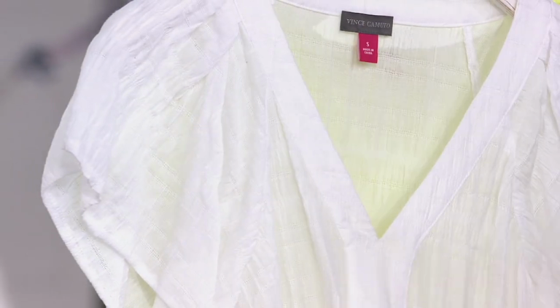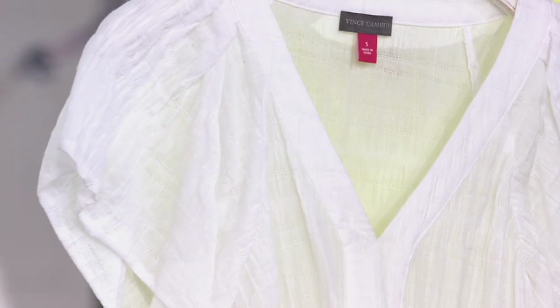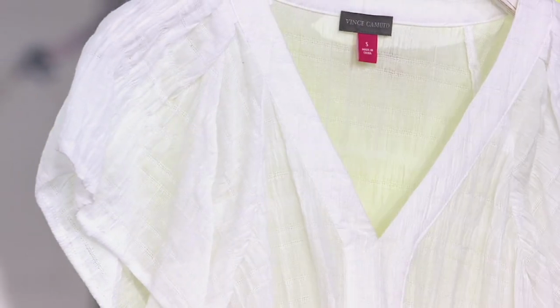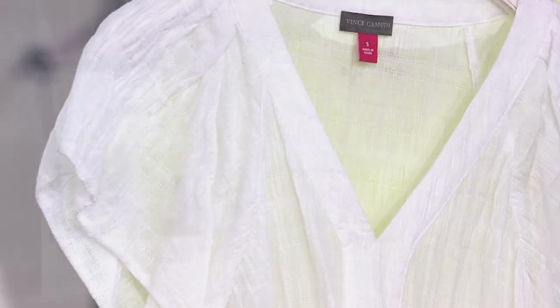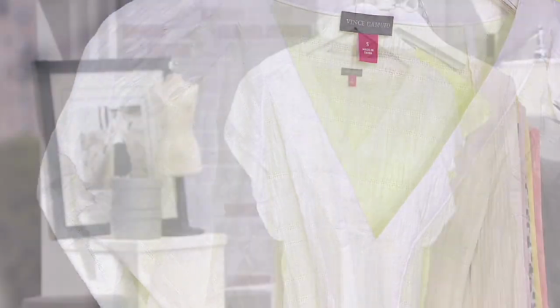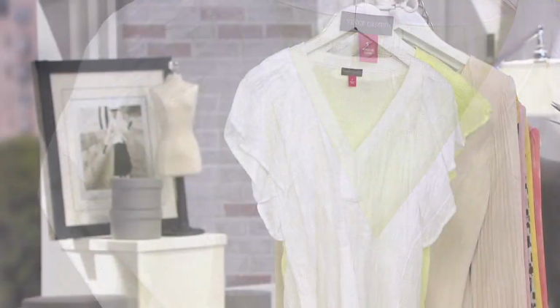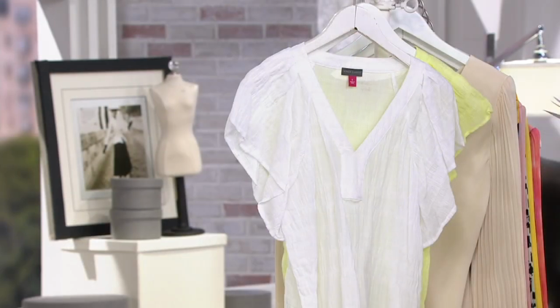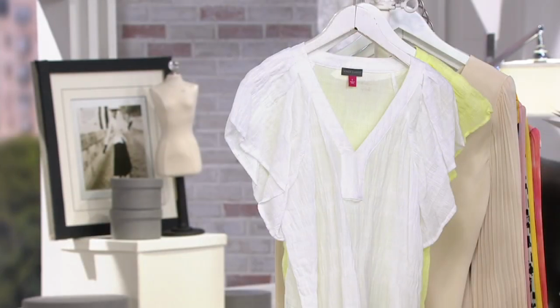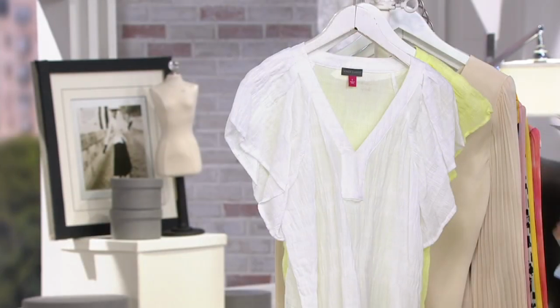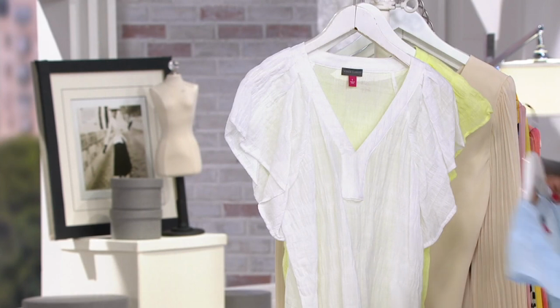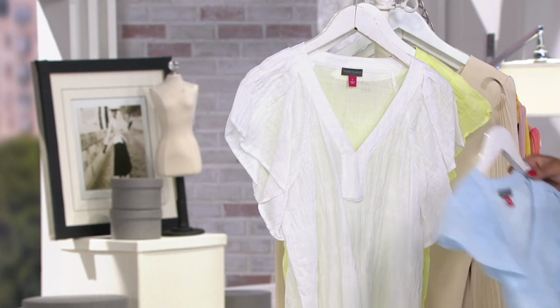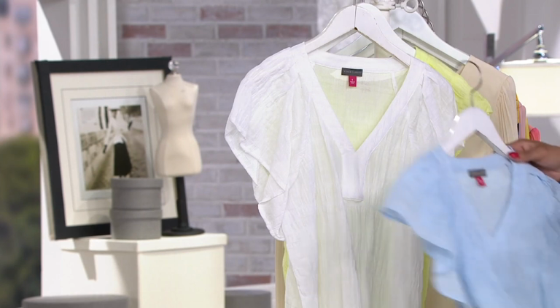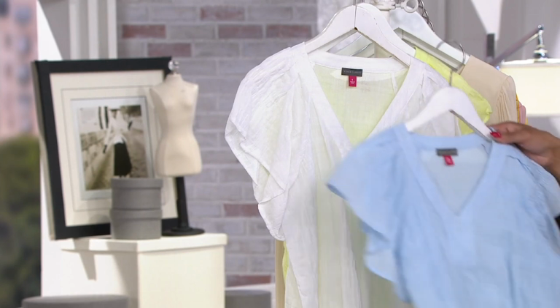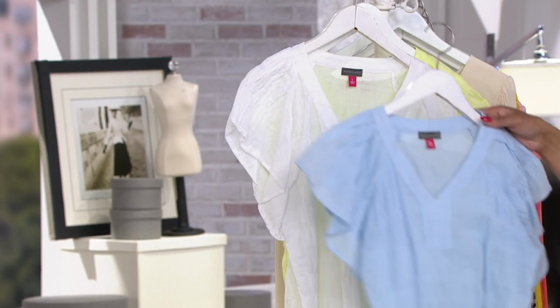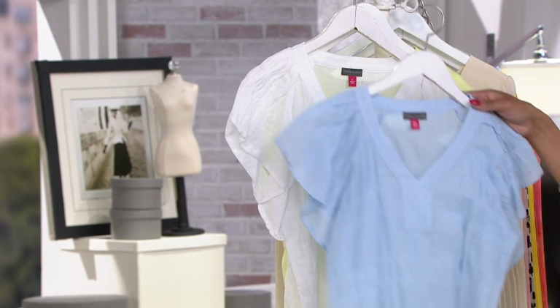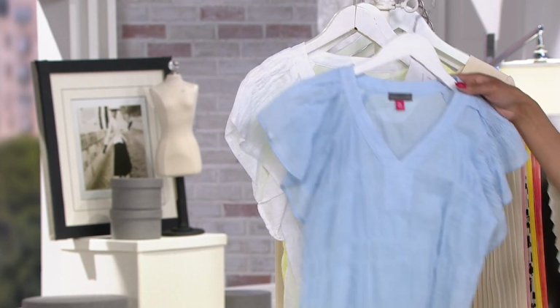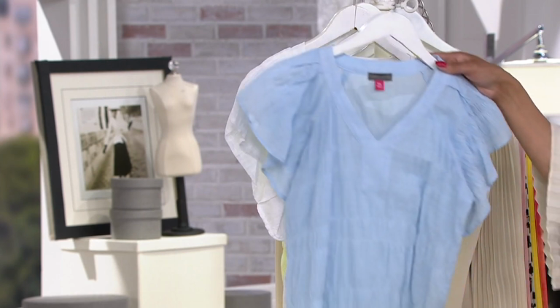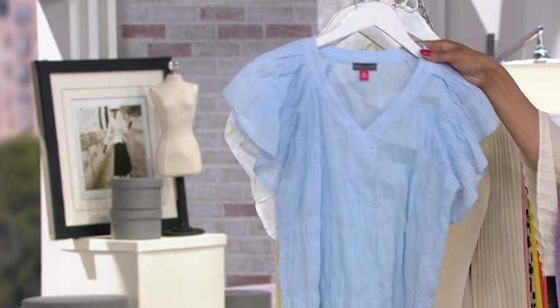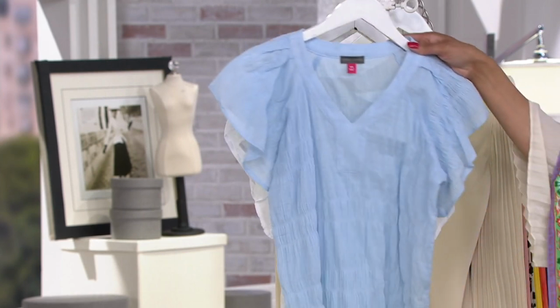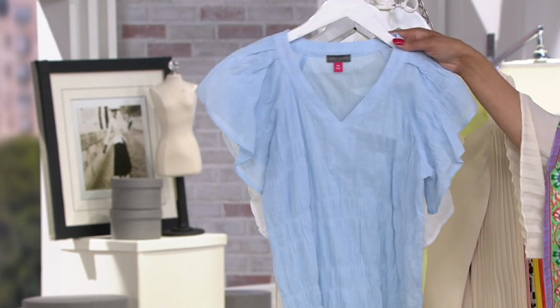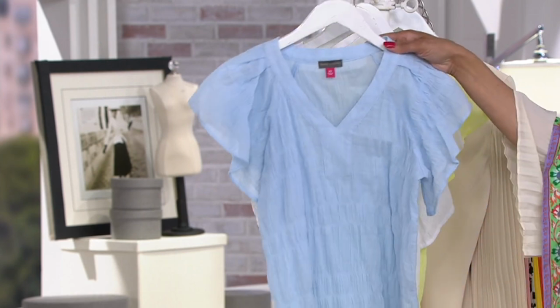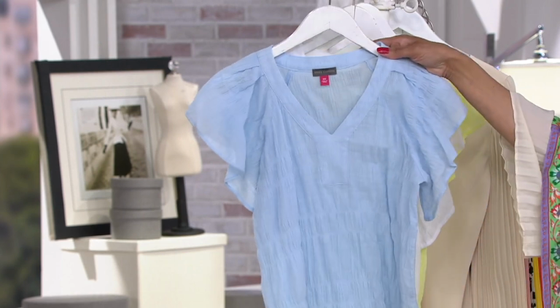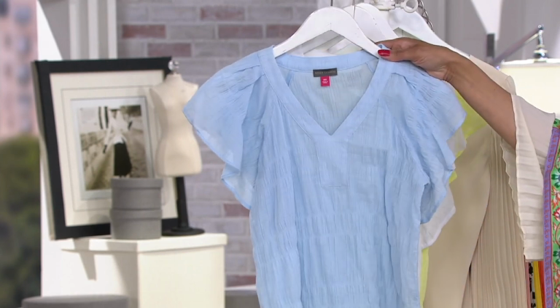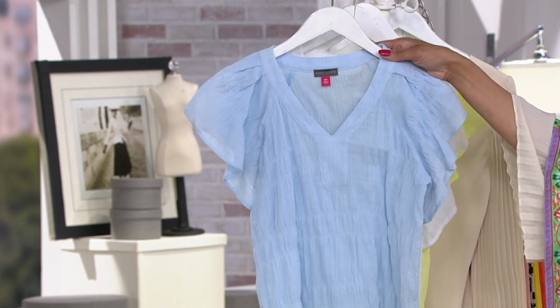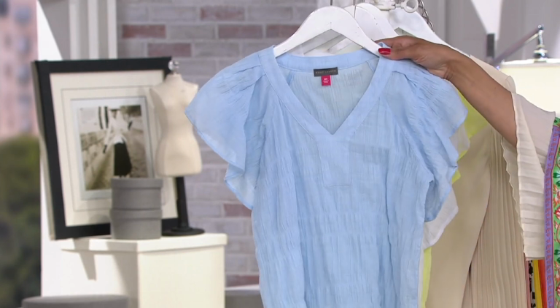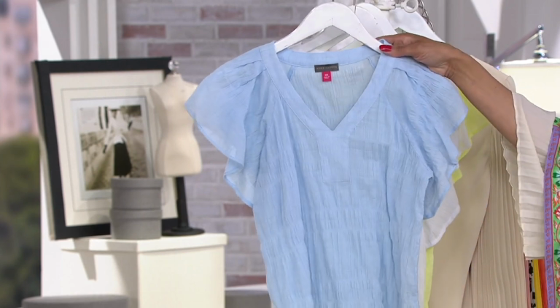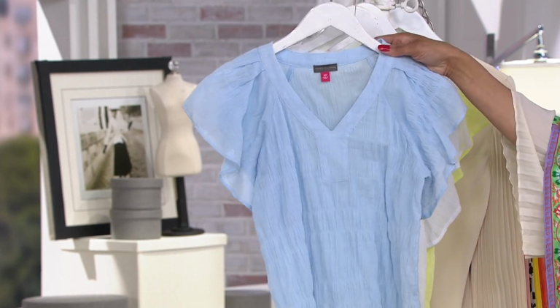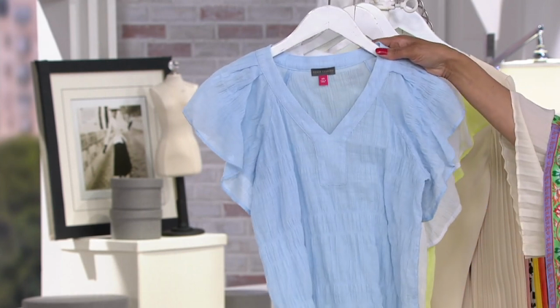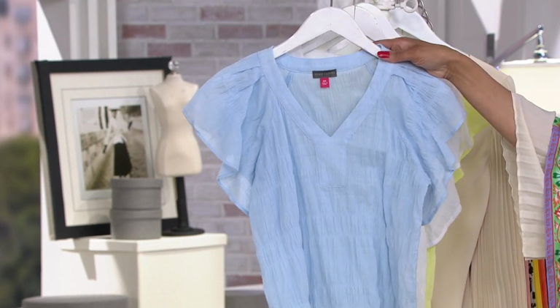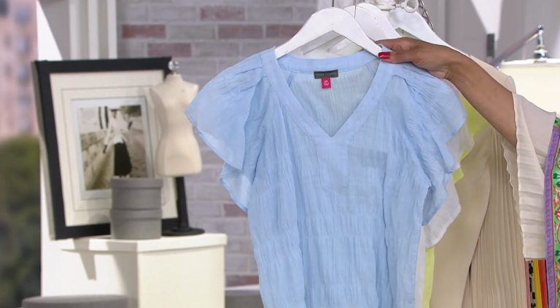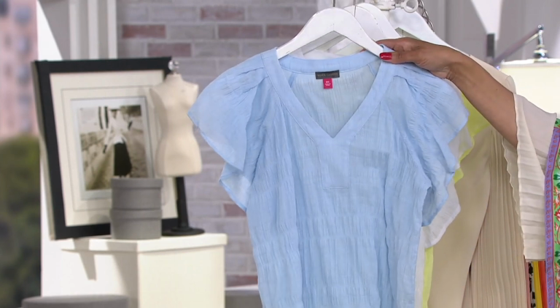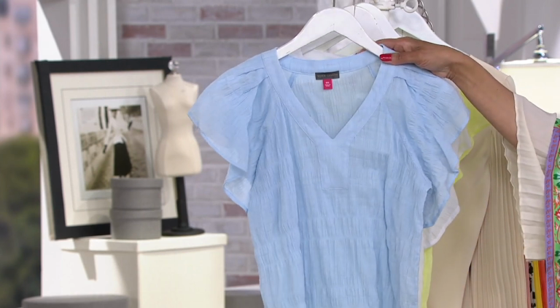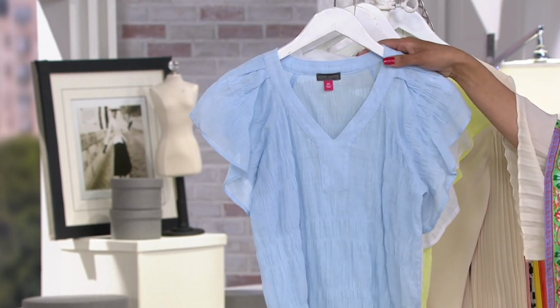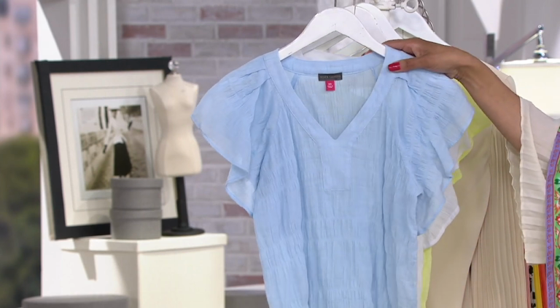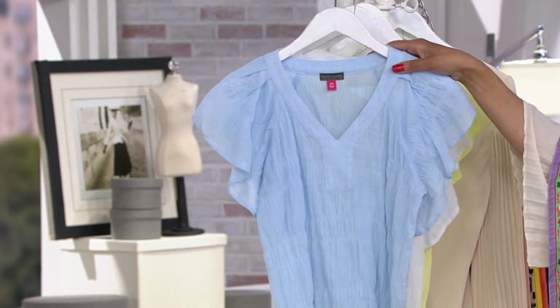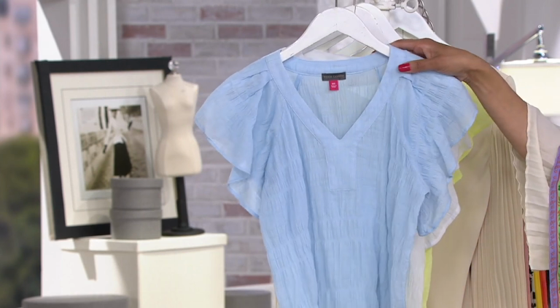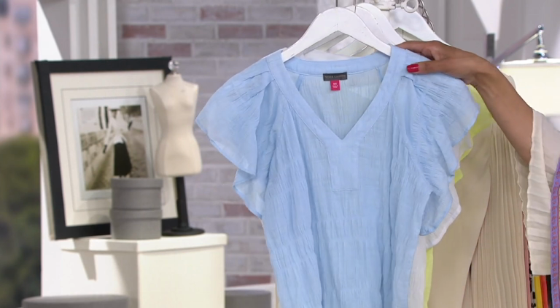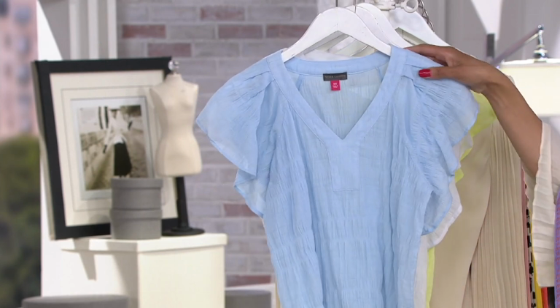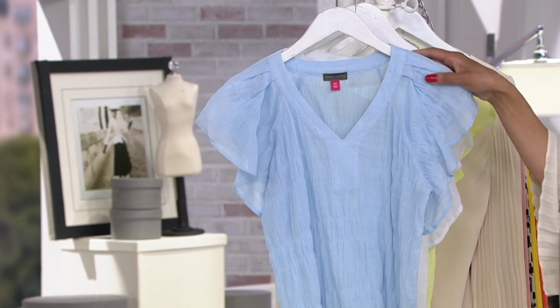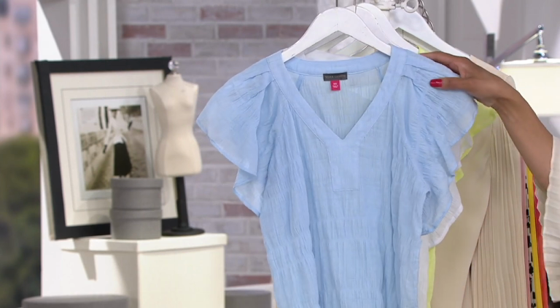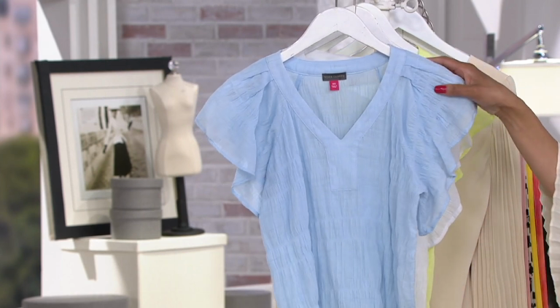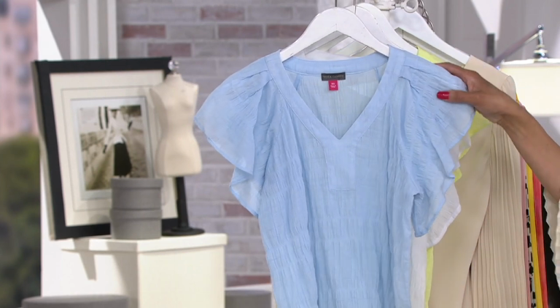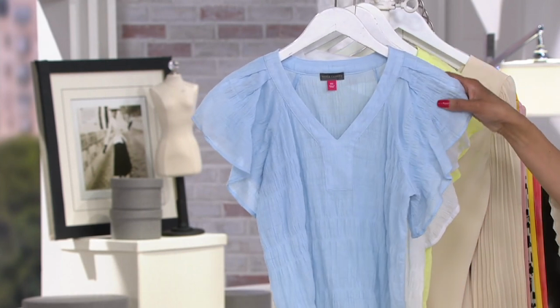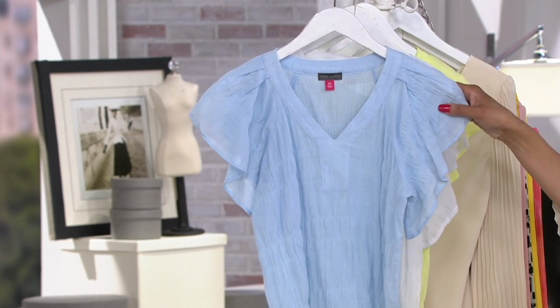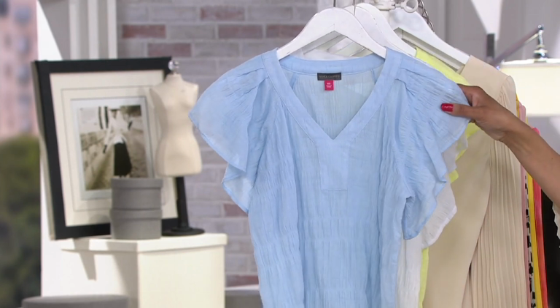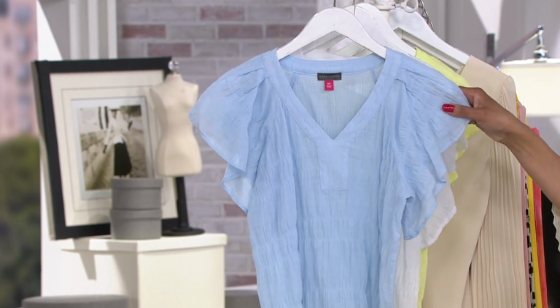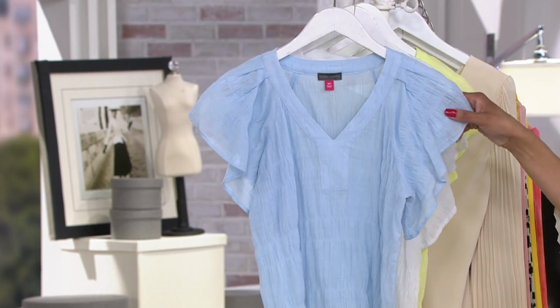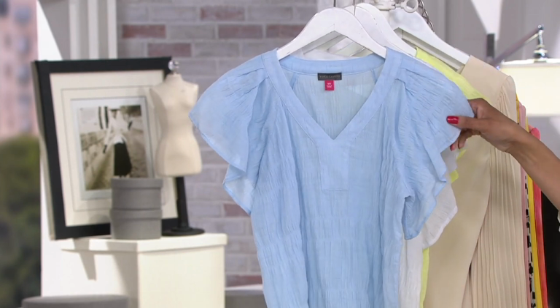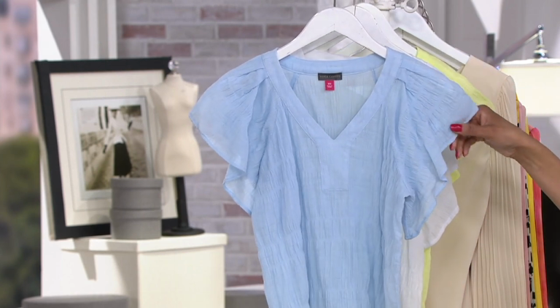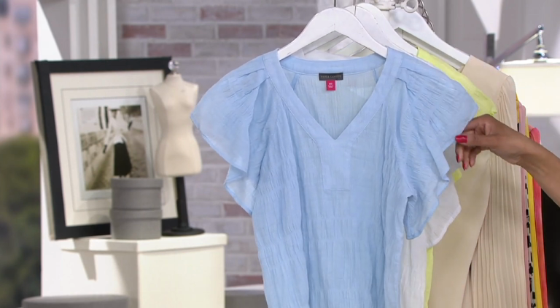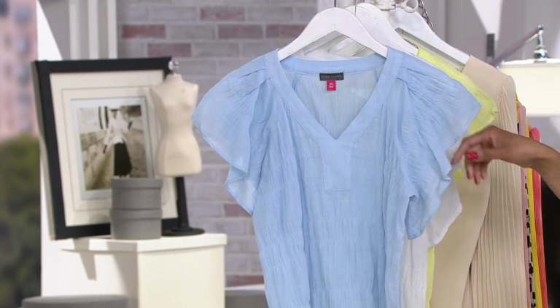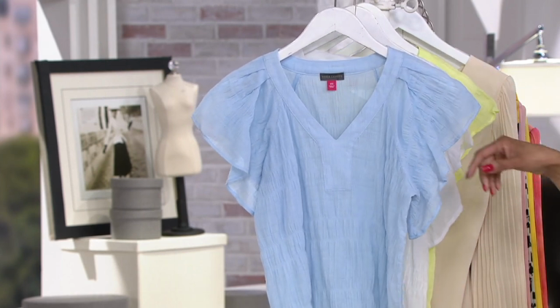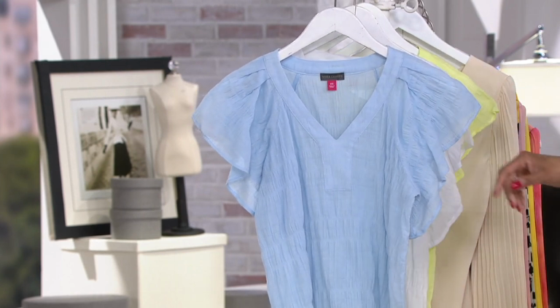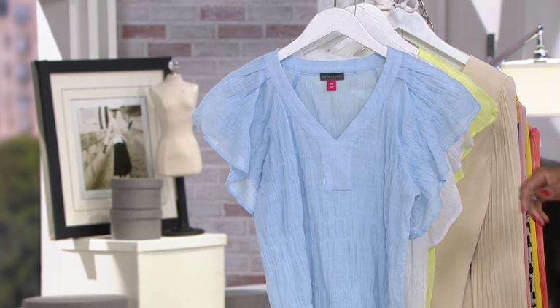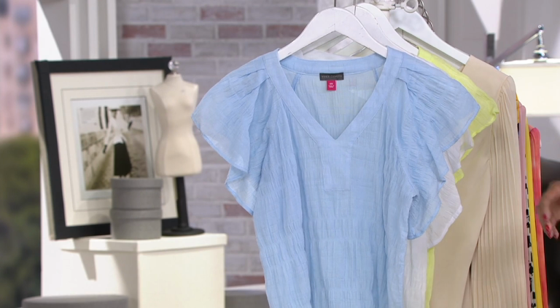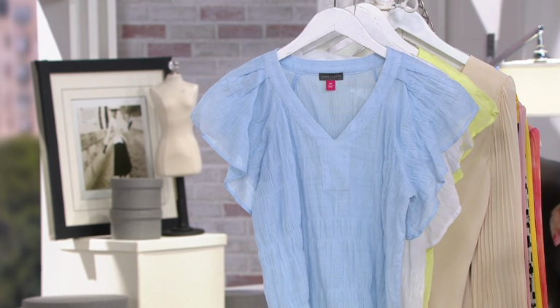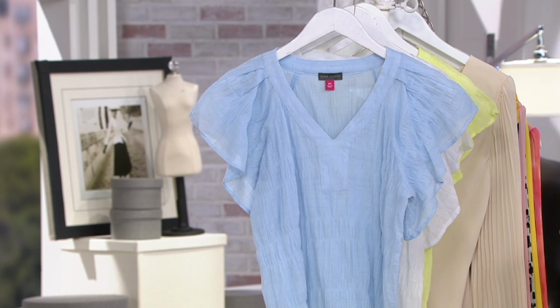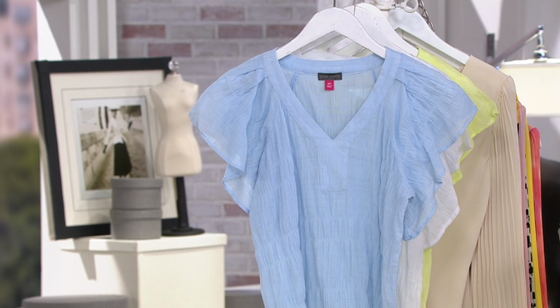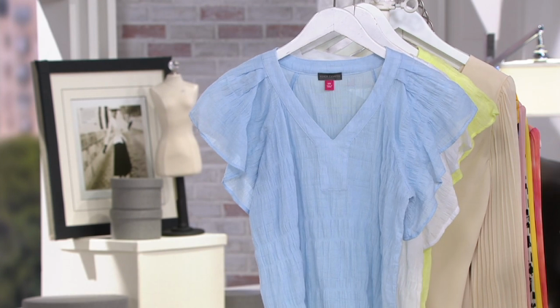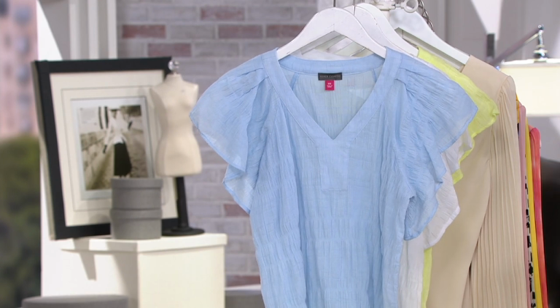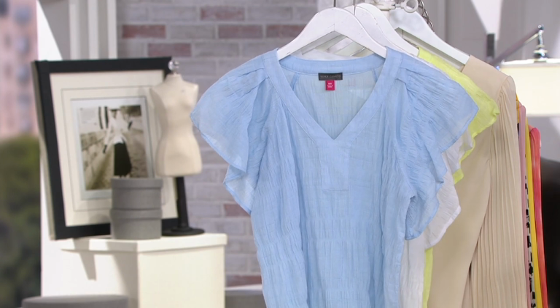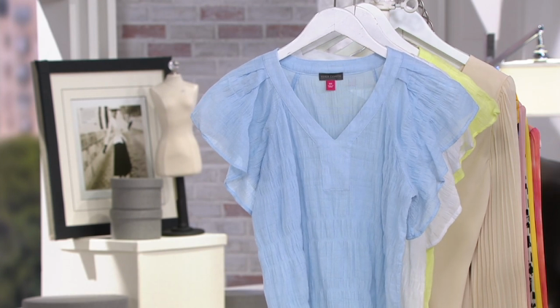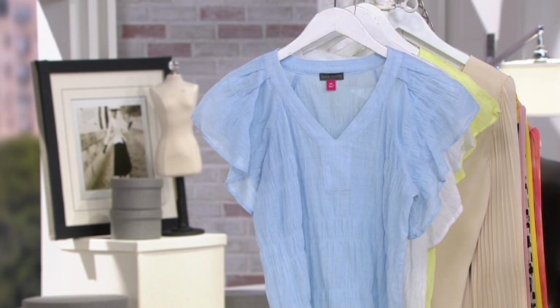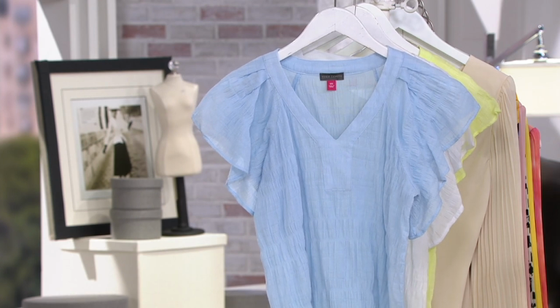Speaking of underpinnings, we have a Breezy's bra on the show. It's a T-shirt bra, and yes, it is clearance priced.